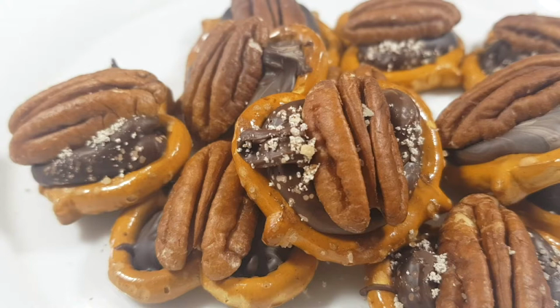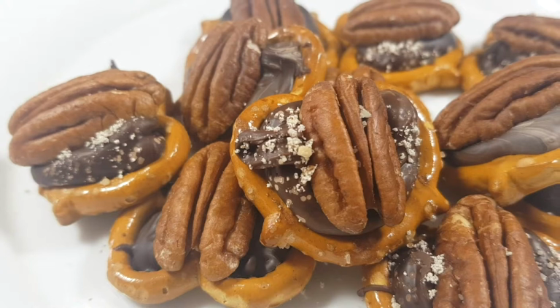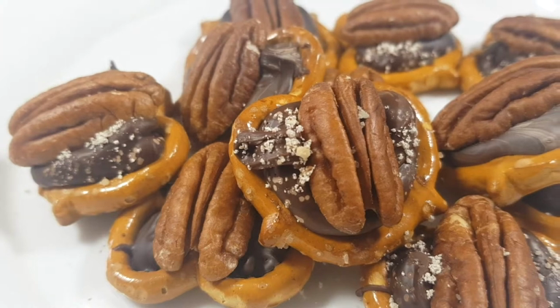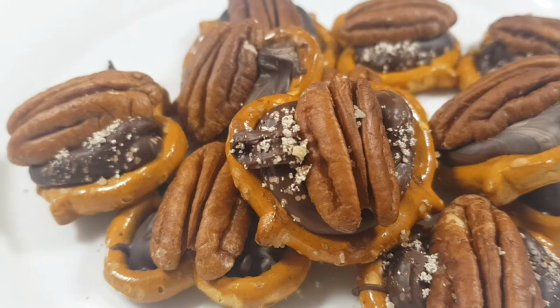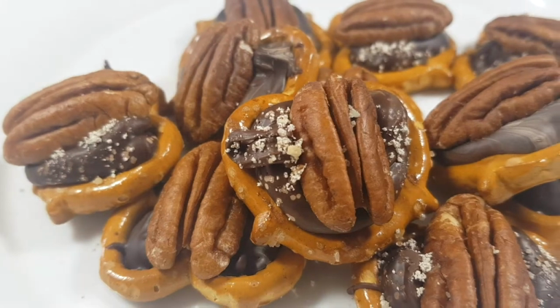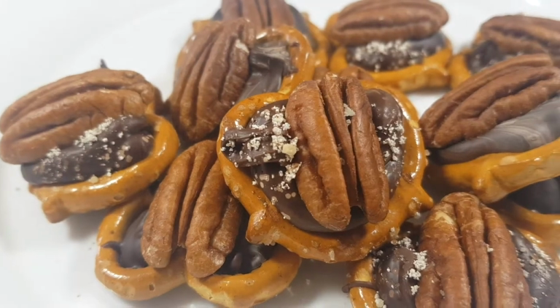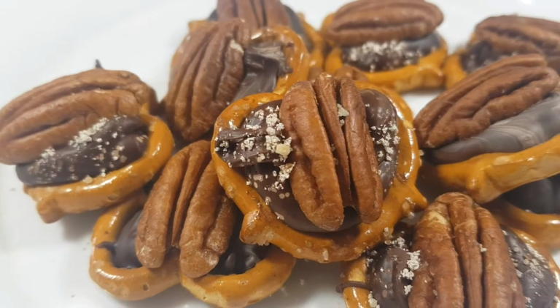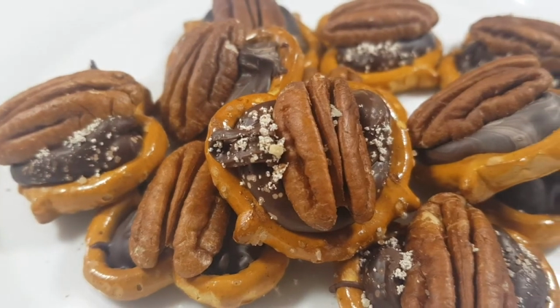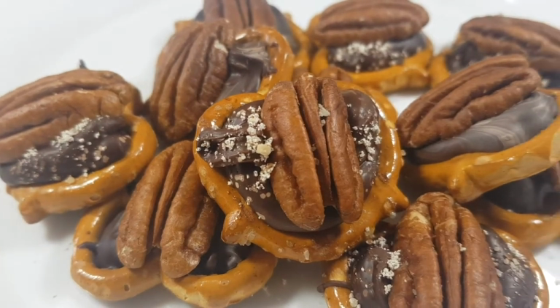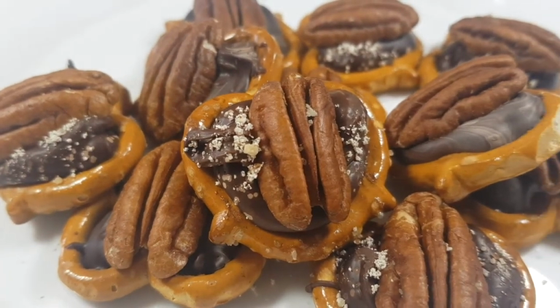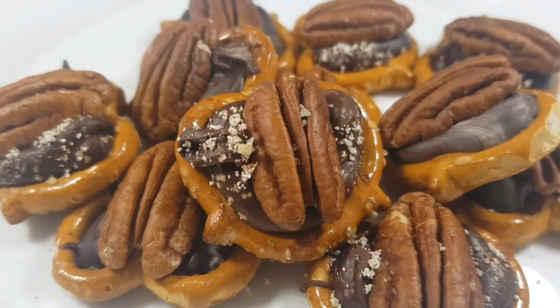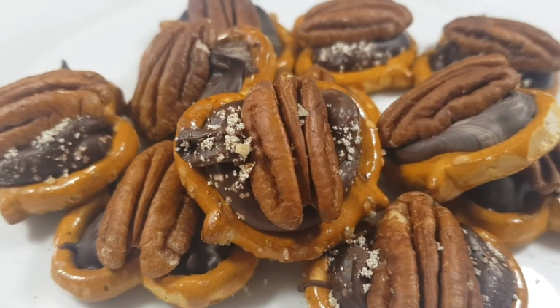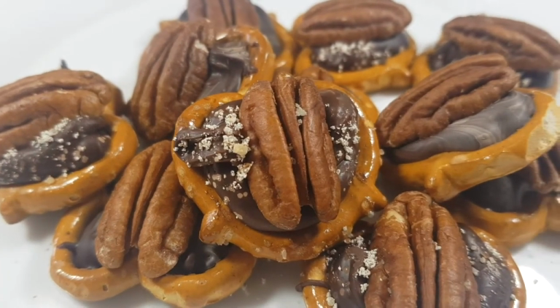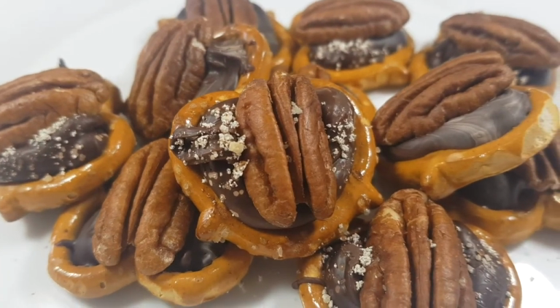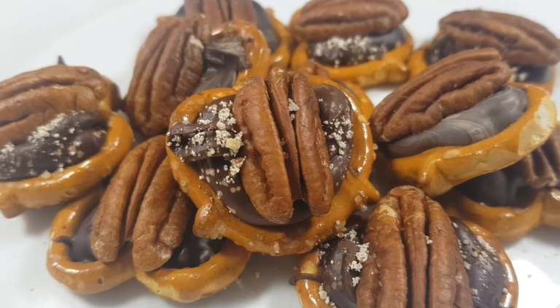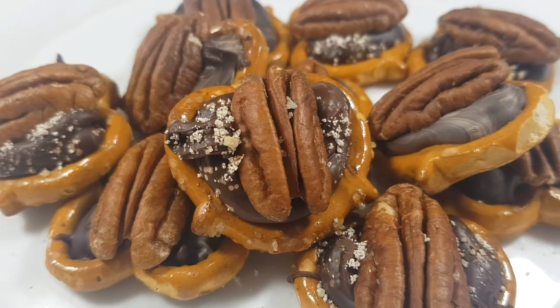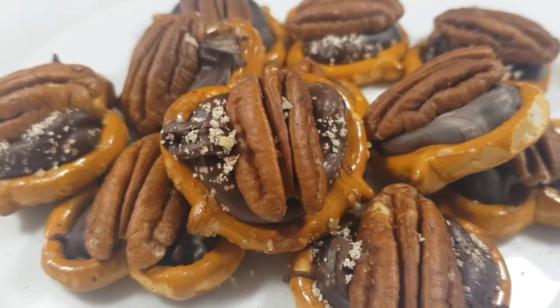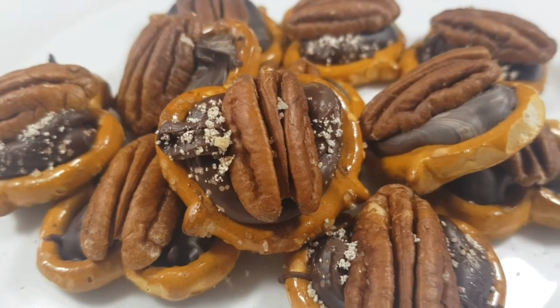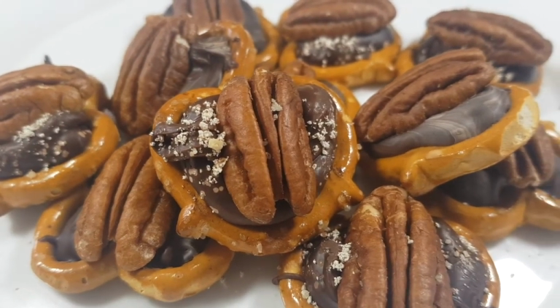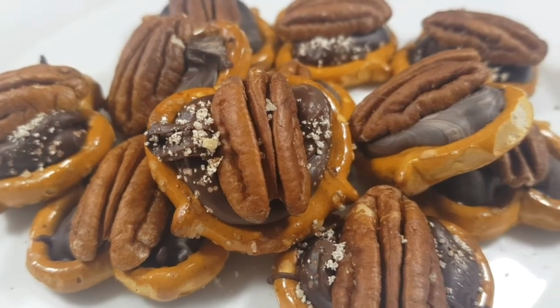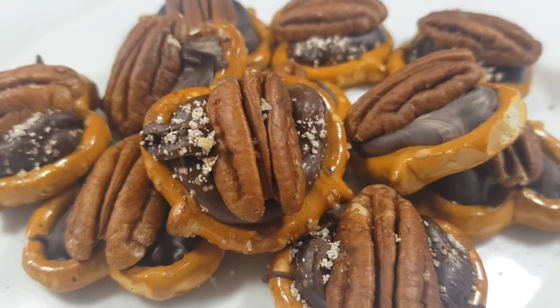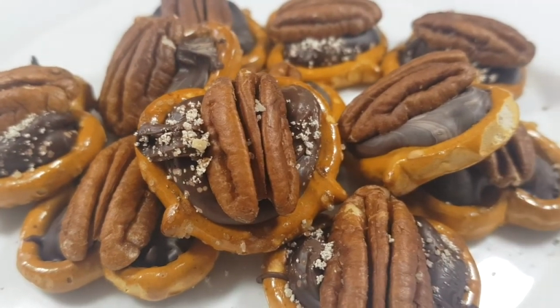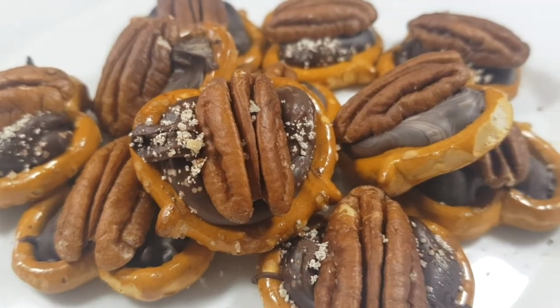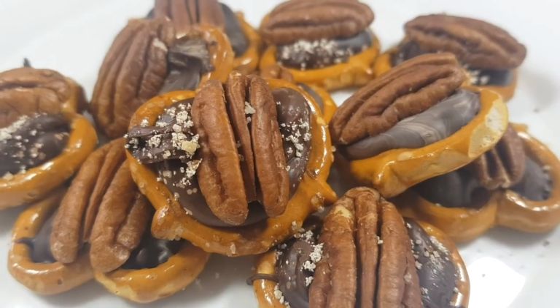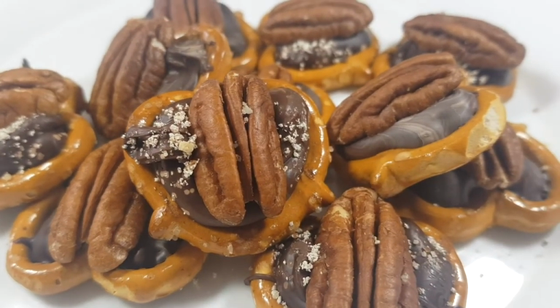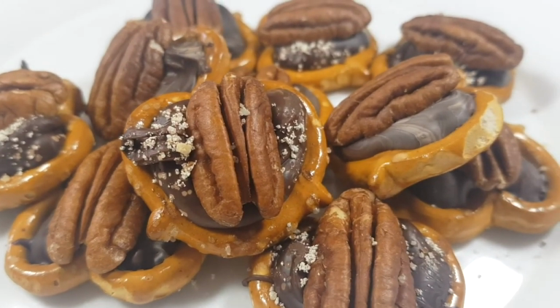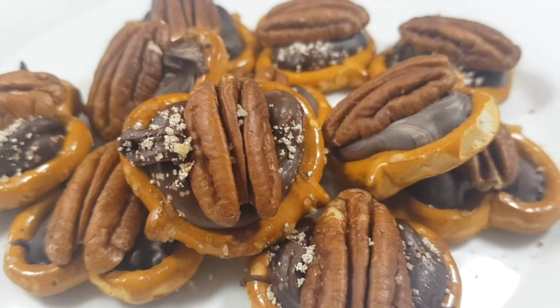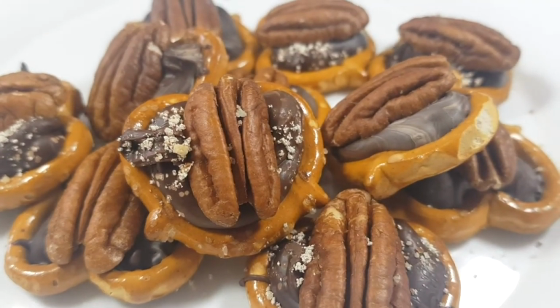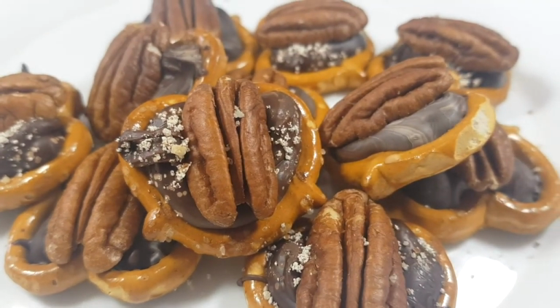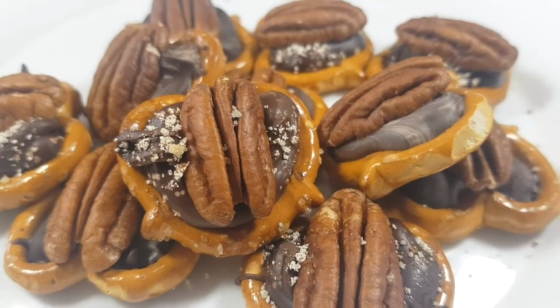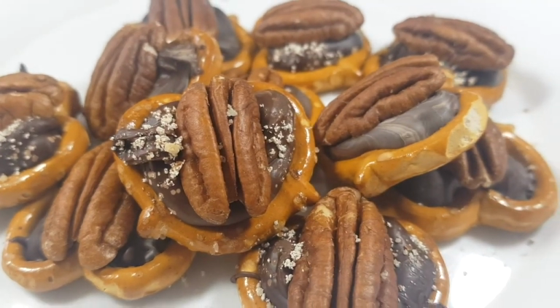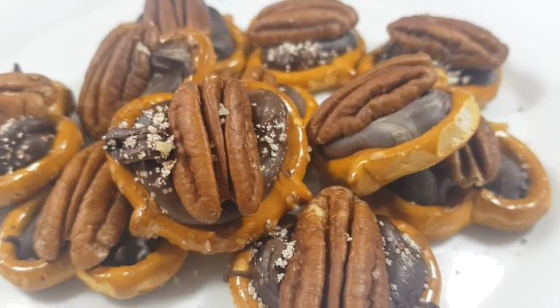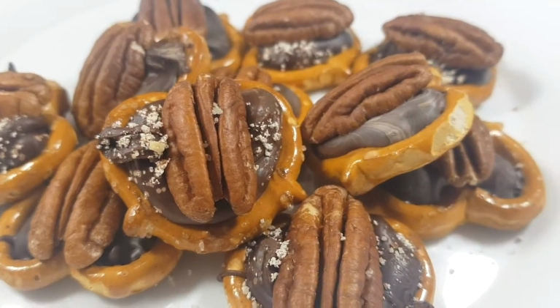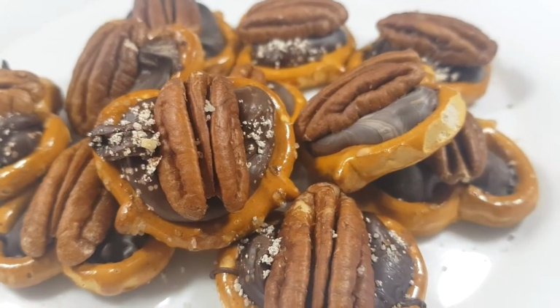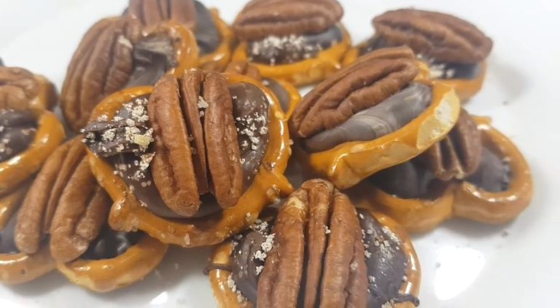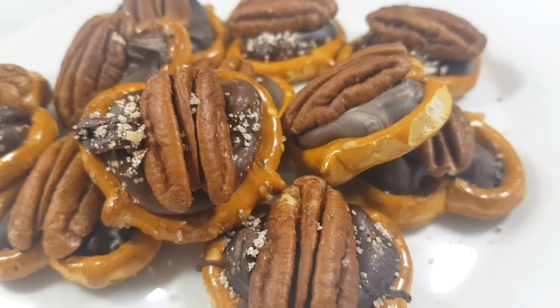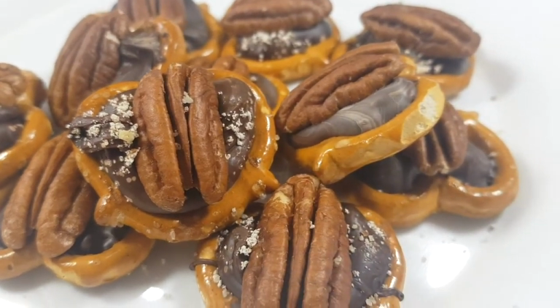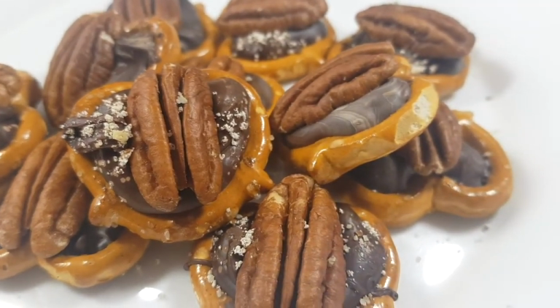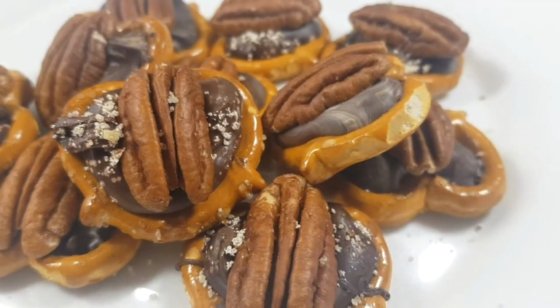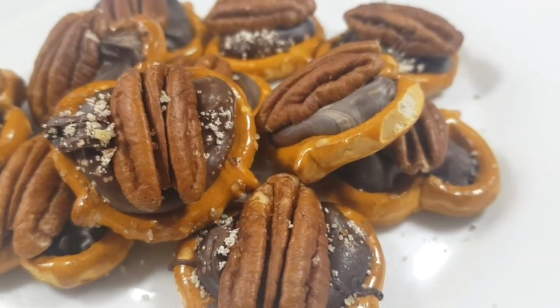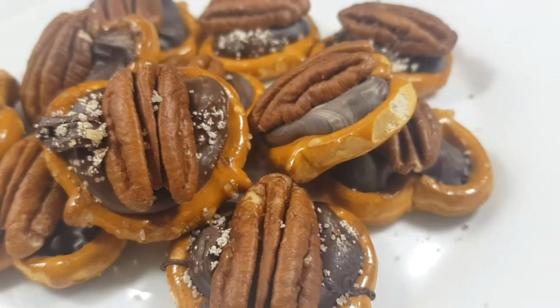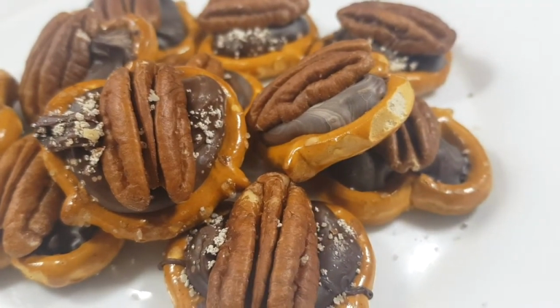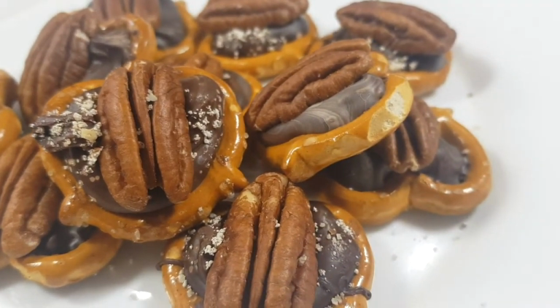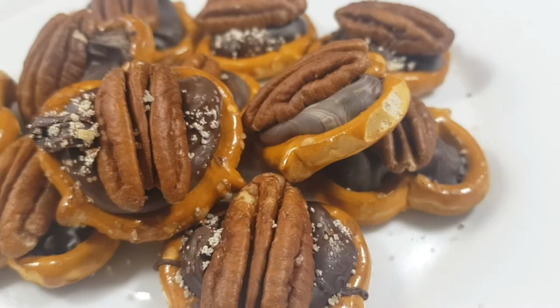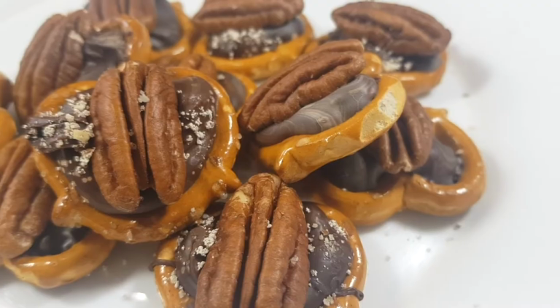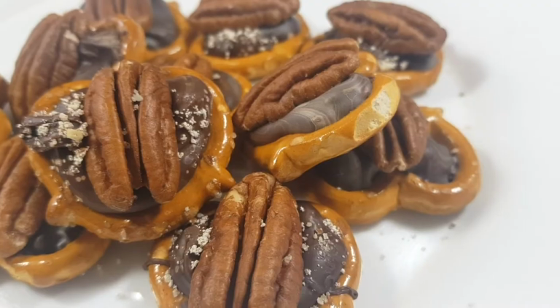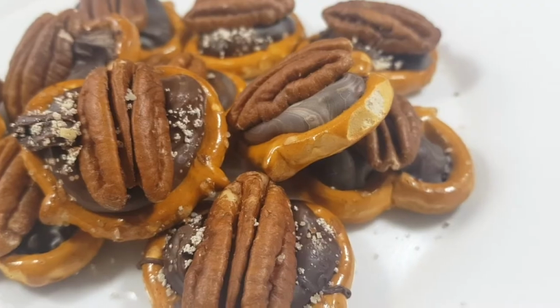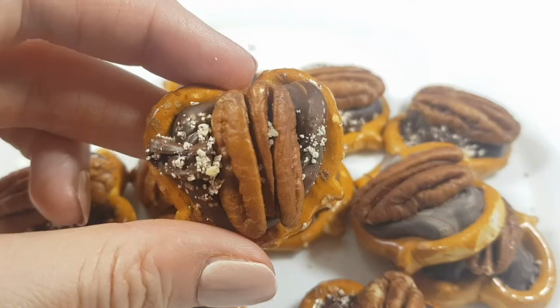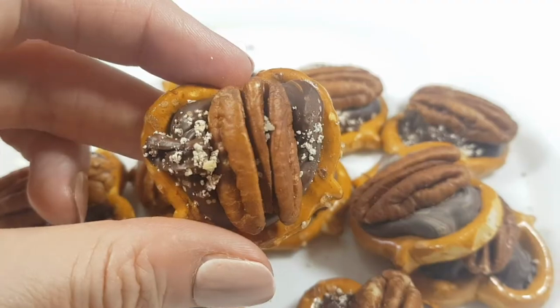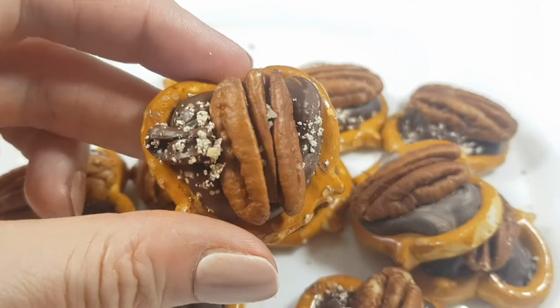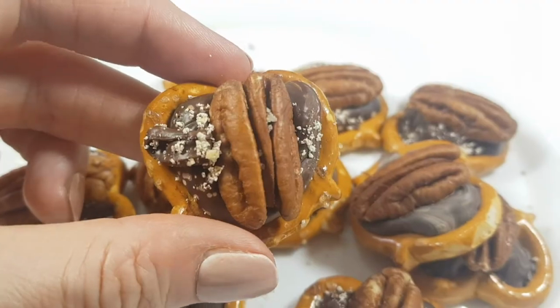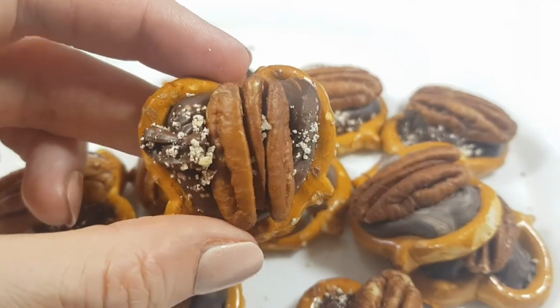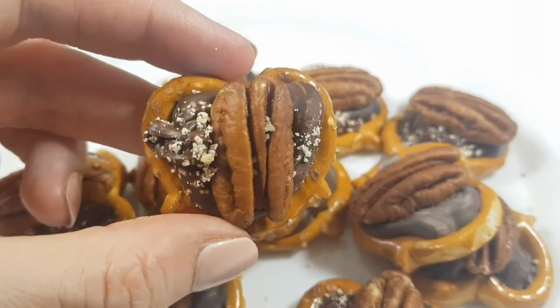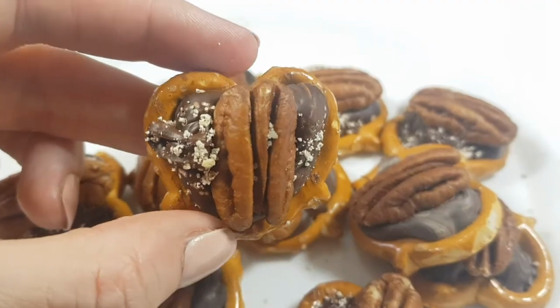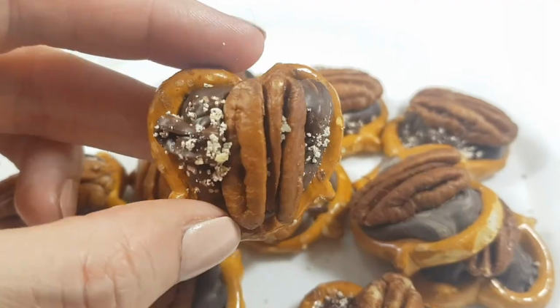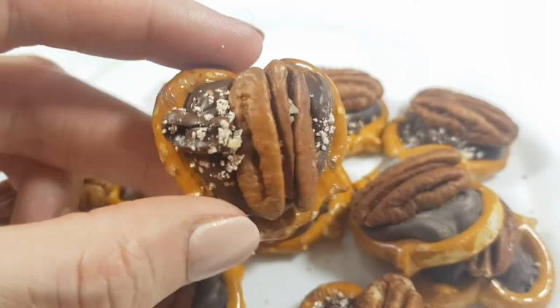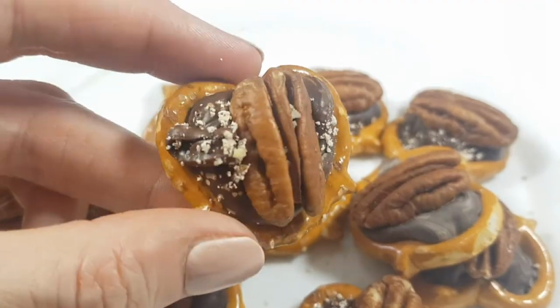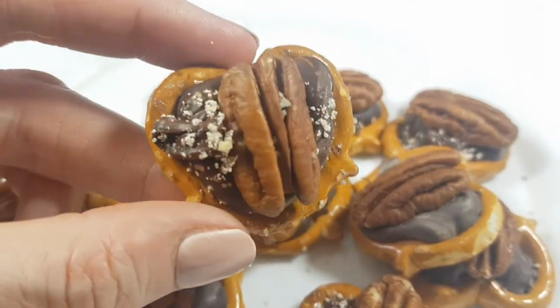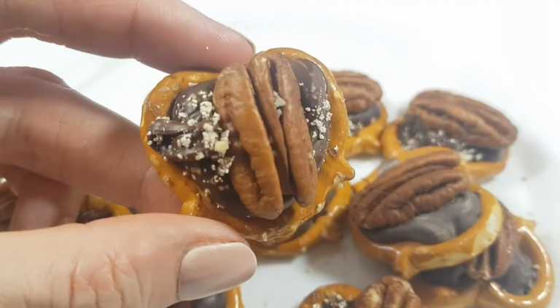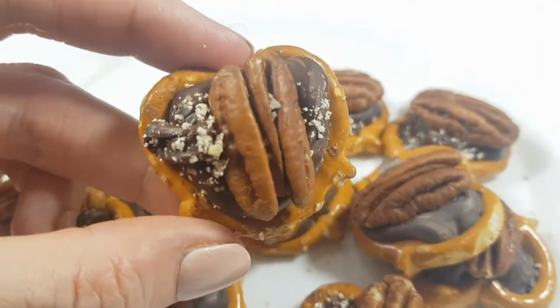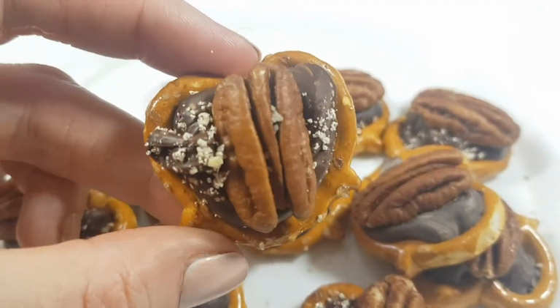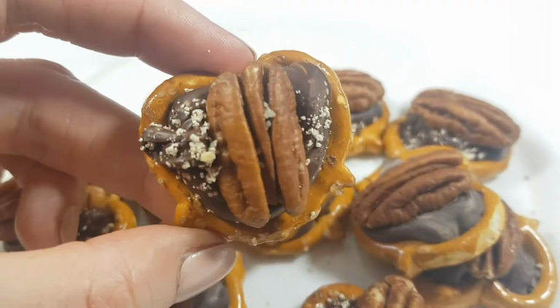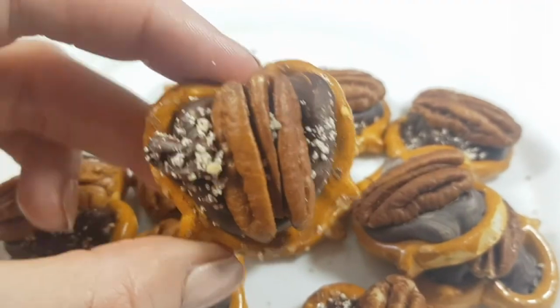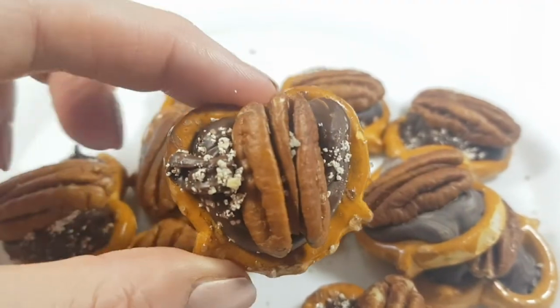Hey guys, it's Rene. Today I thought I would share with you an easy way to make pretzel turtles — really one of the easiest and yummiest desserts that I've ever tried.